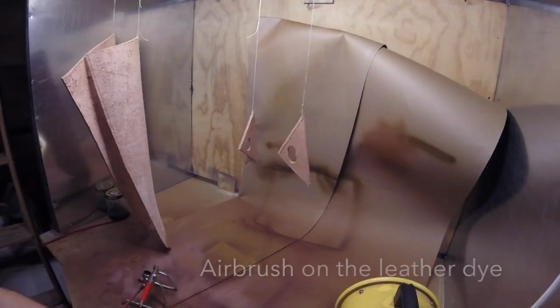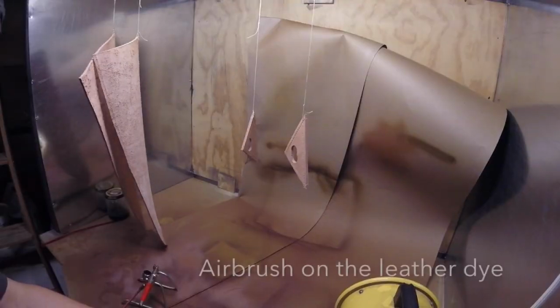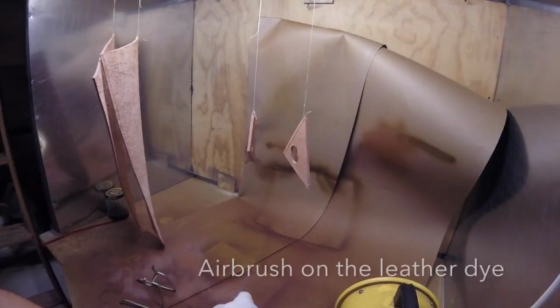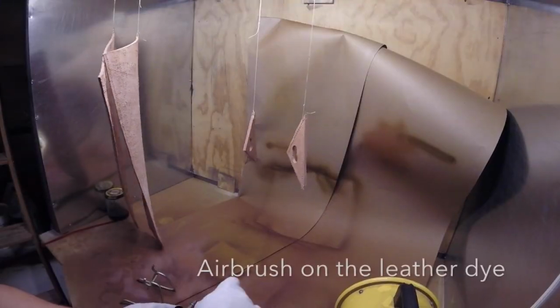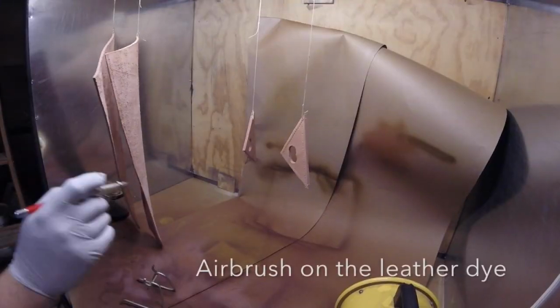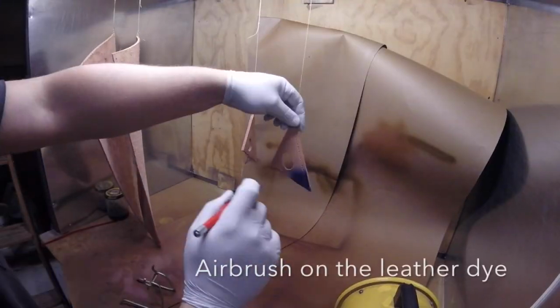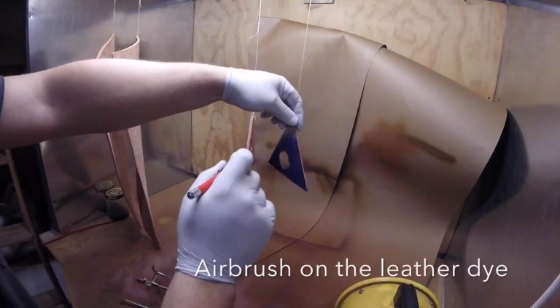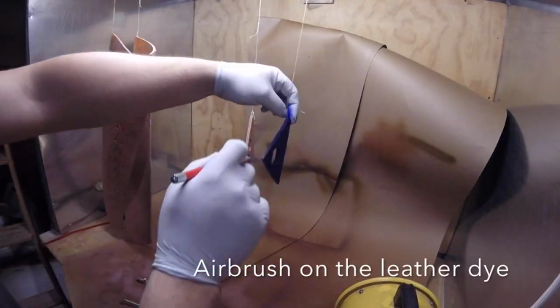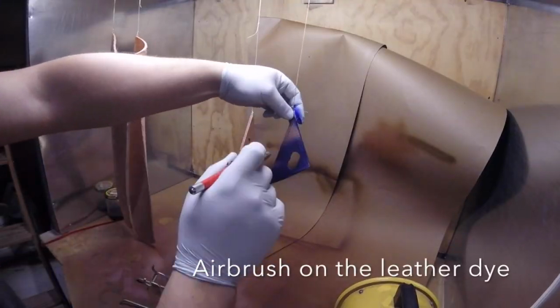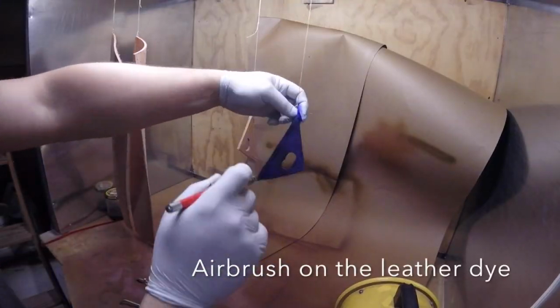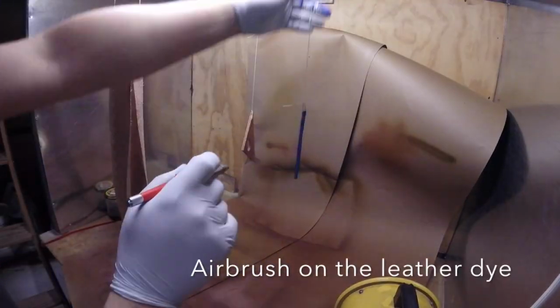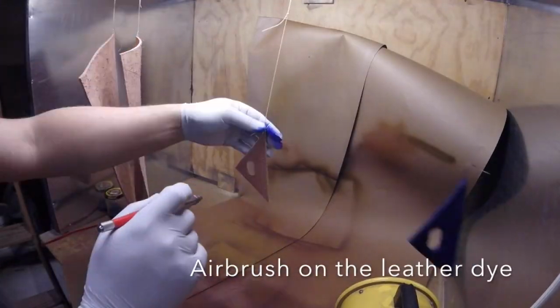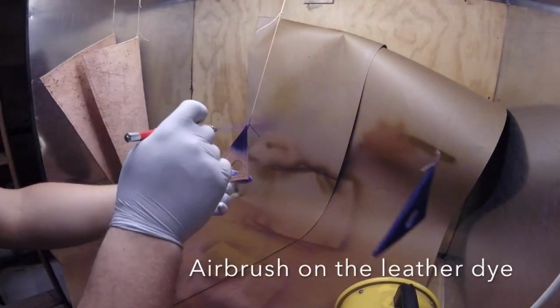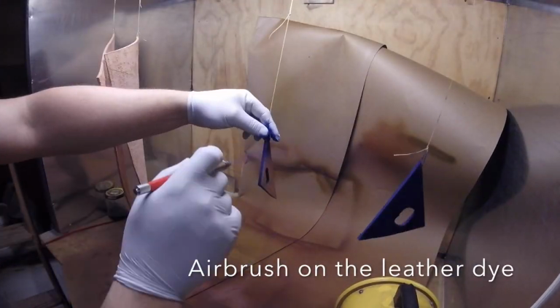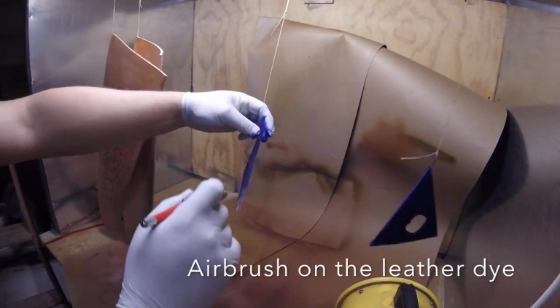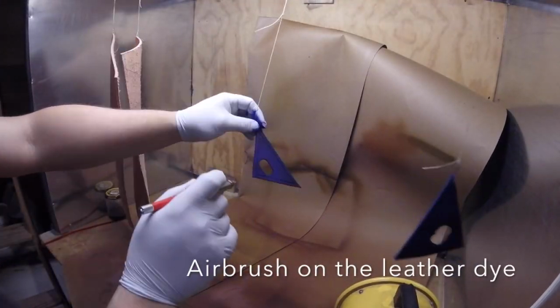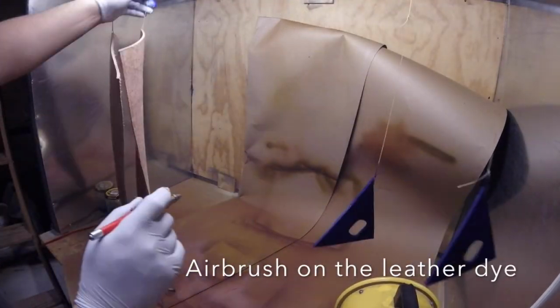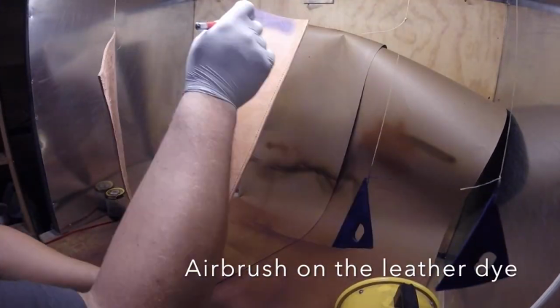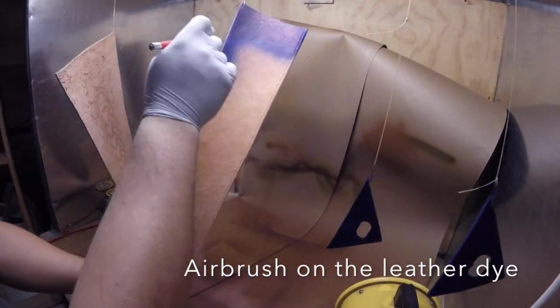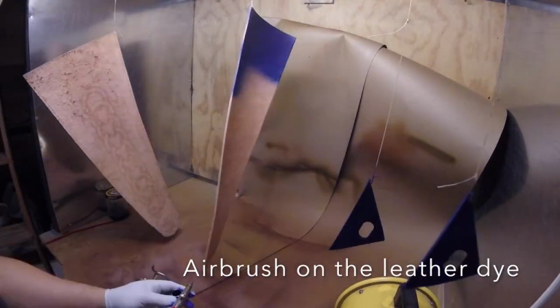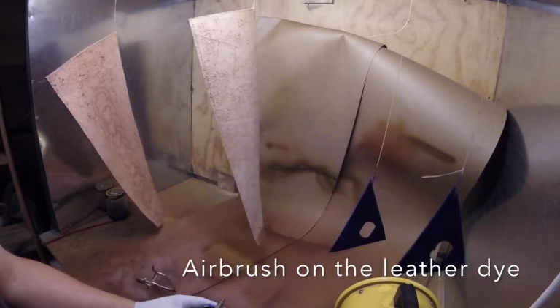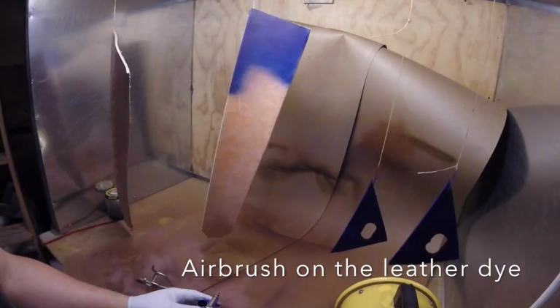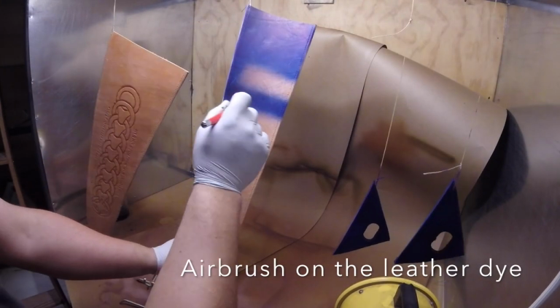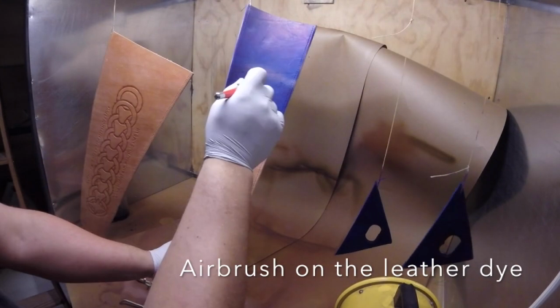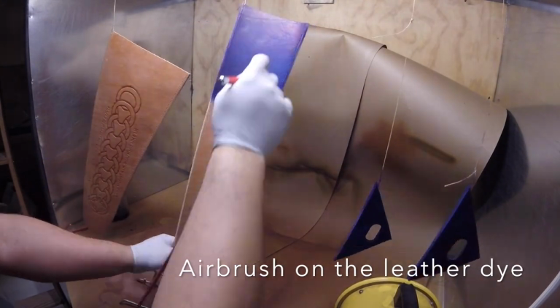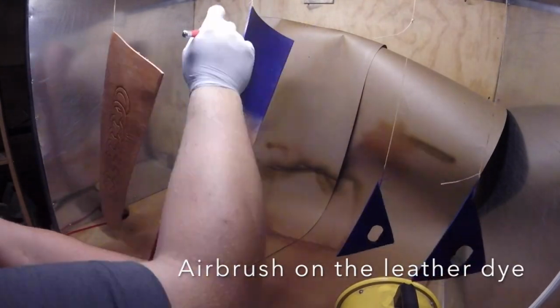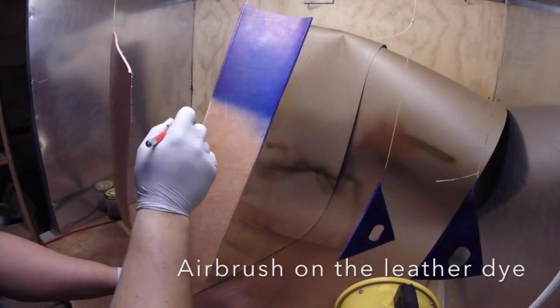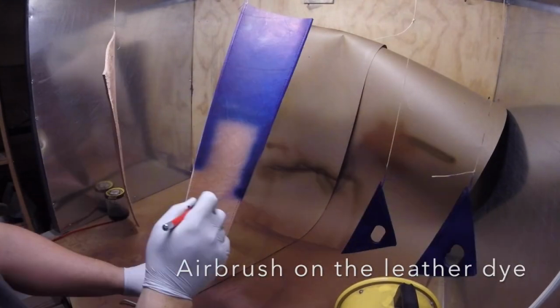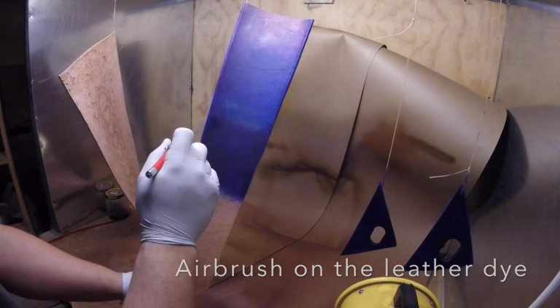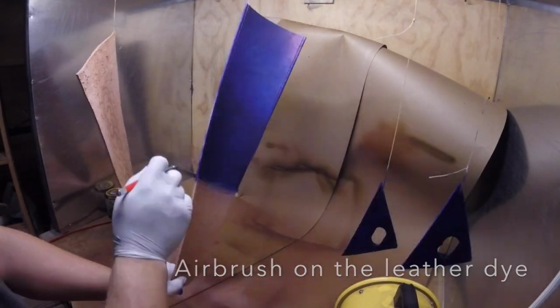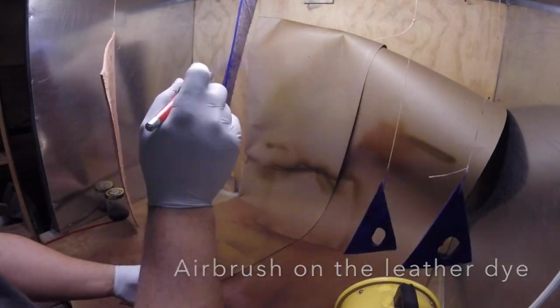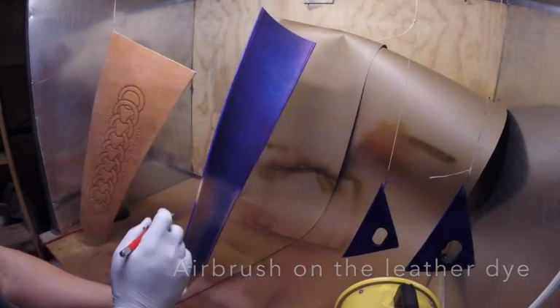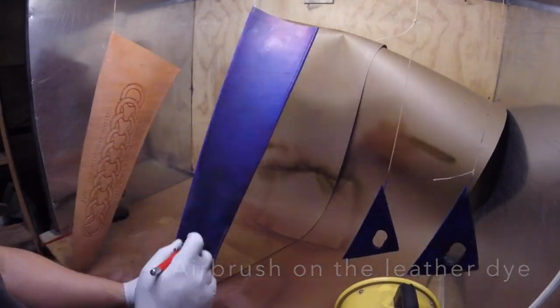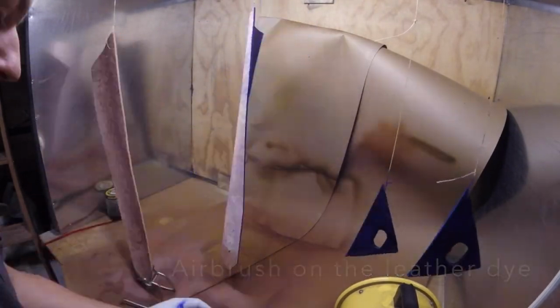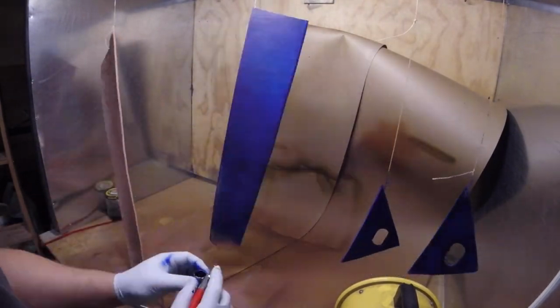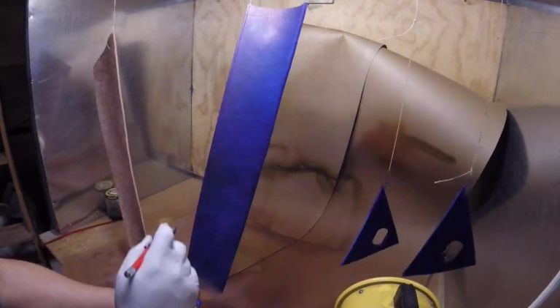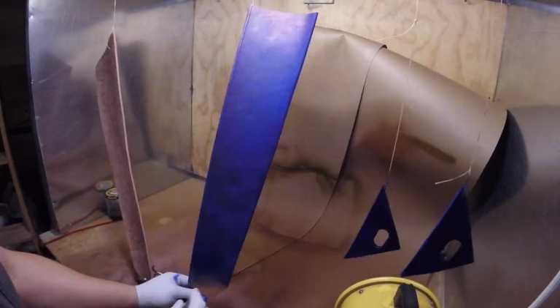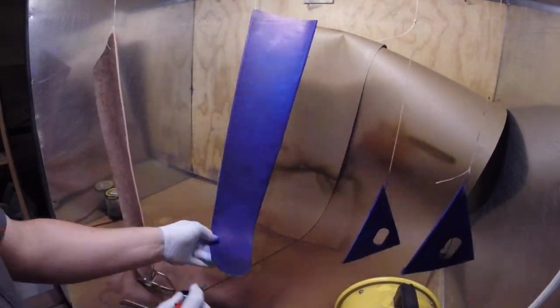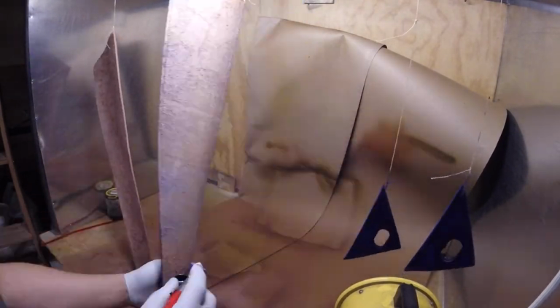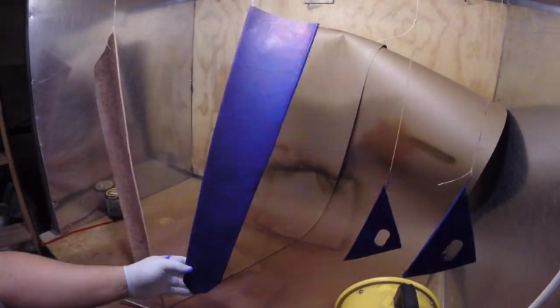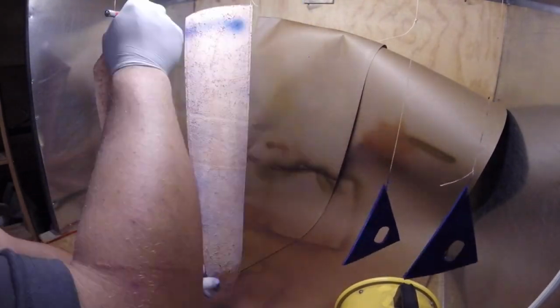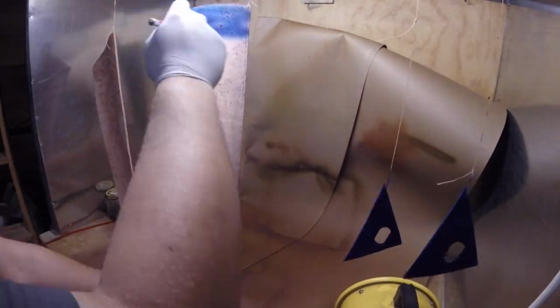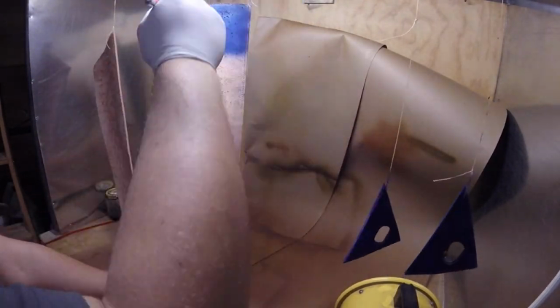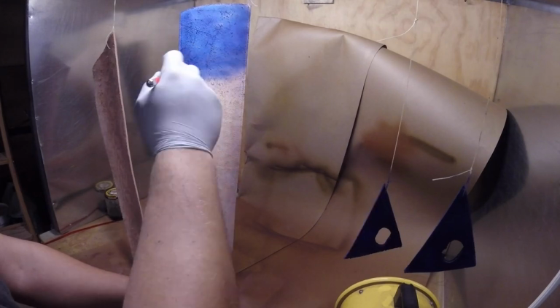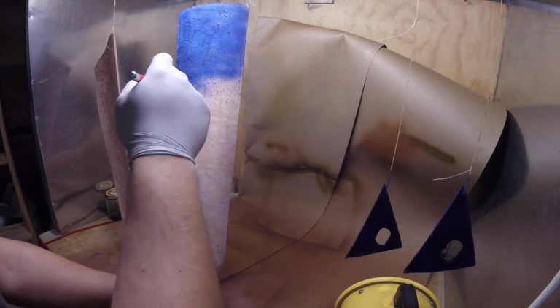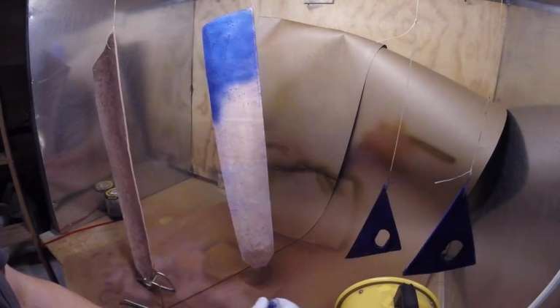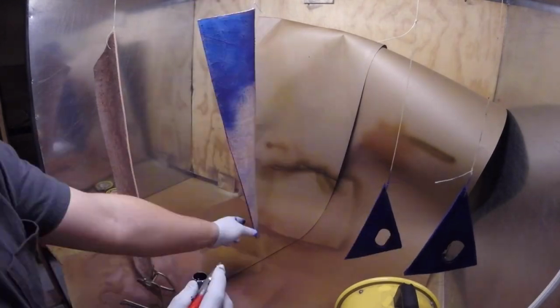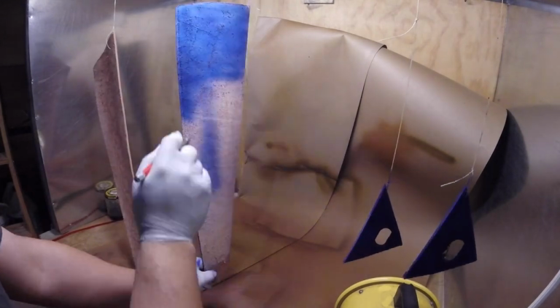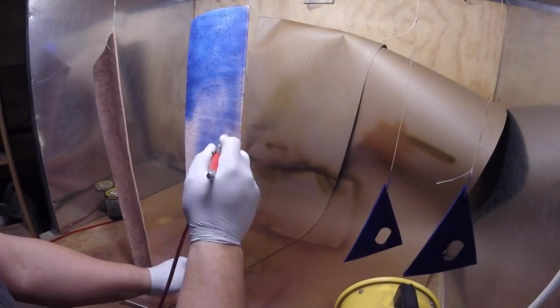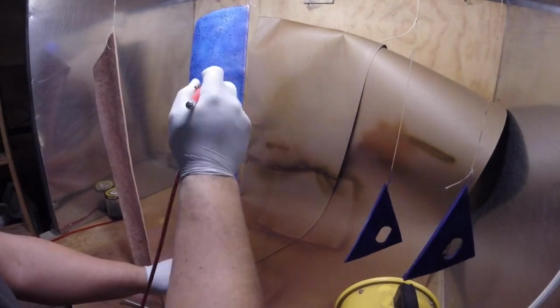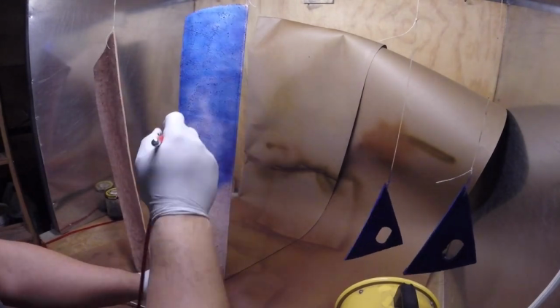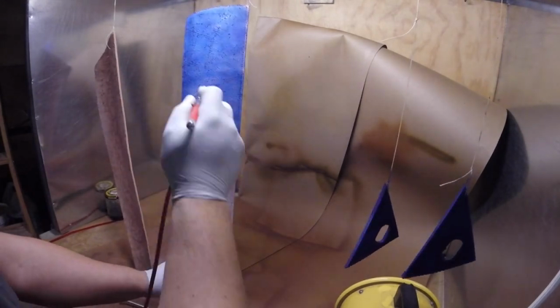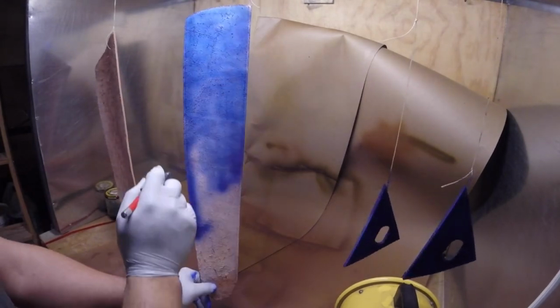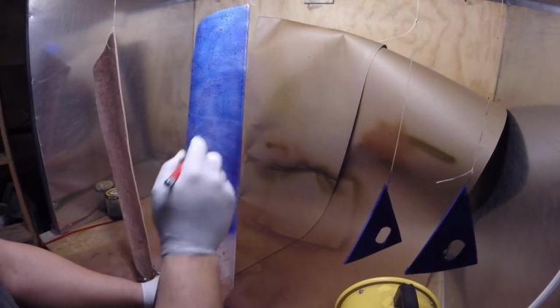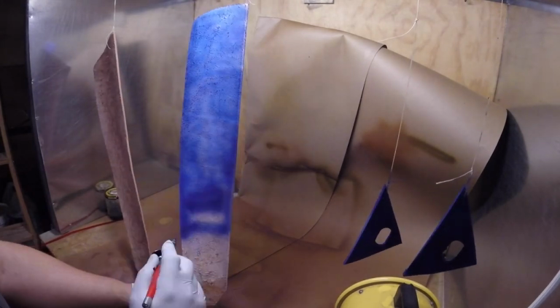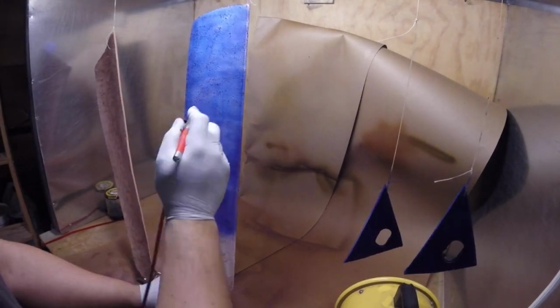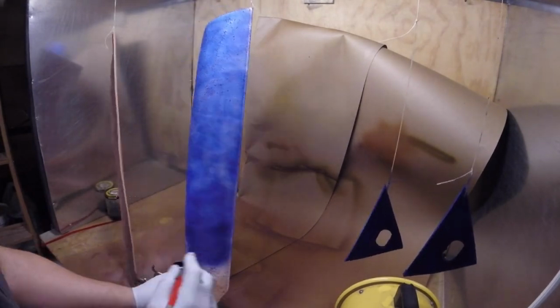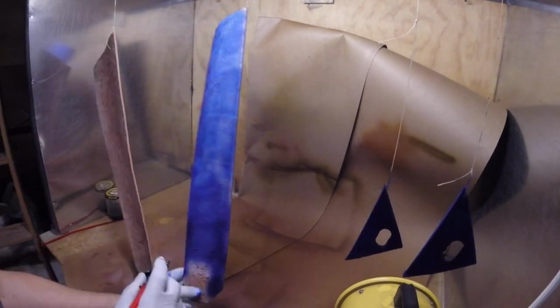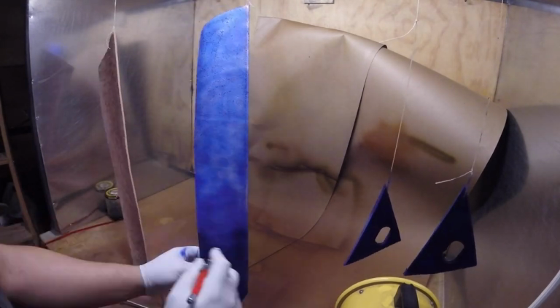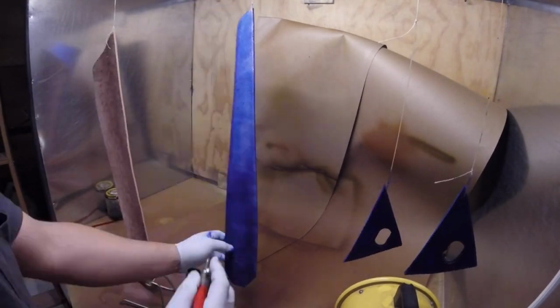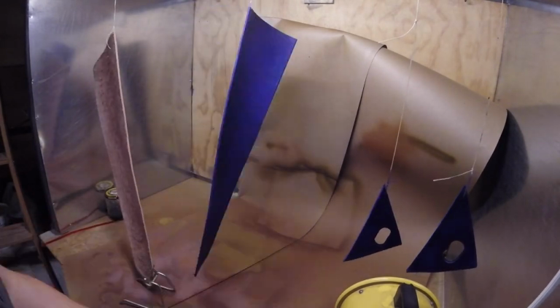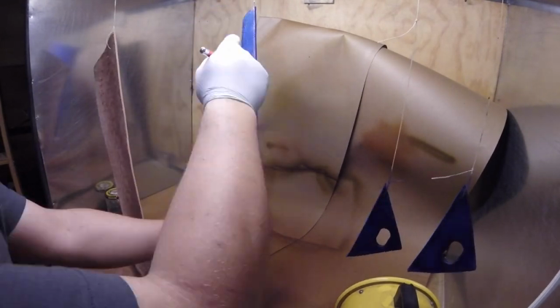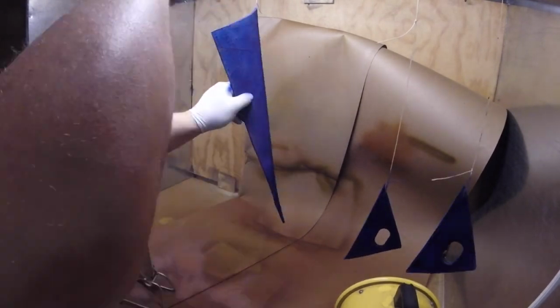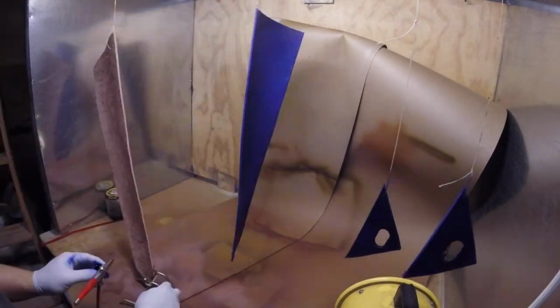I then used Fiebing's leather dye in an airbrush to give all of the leather parts a nice even coat of blue.